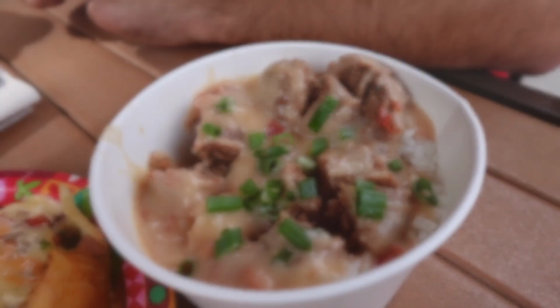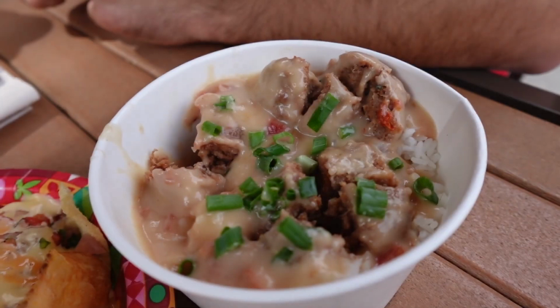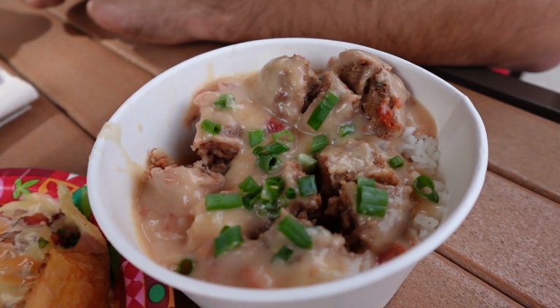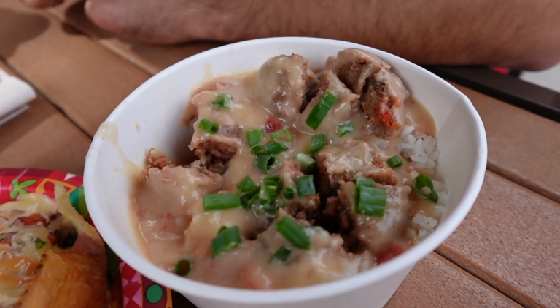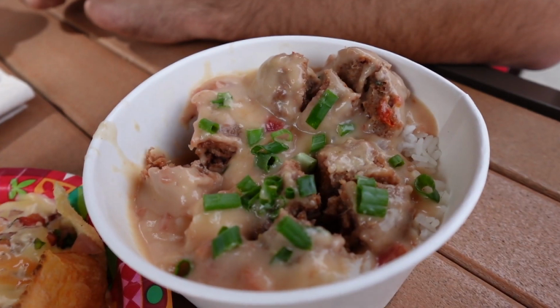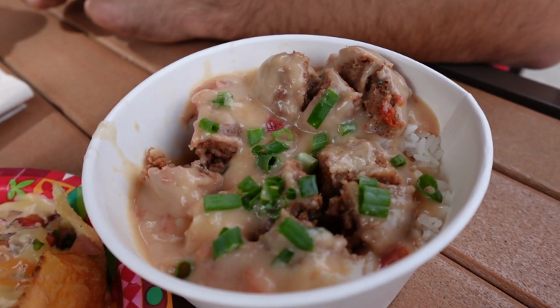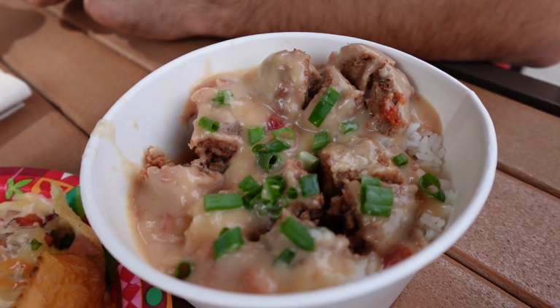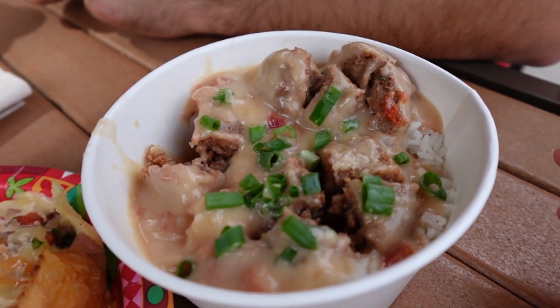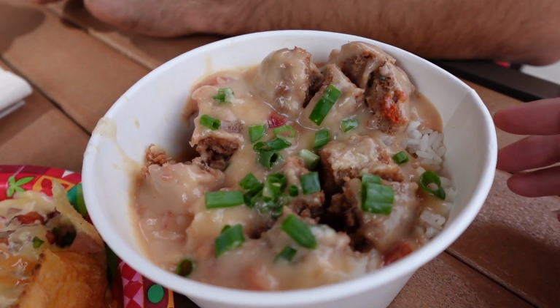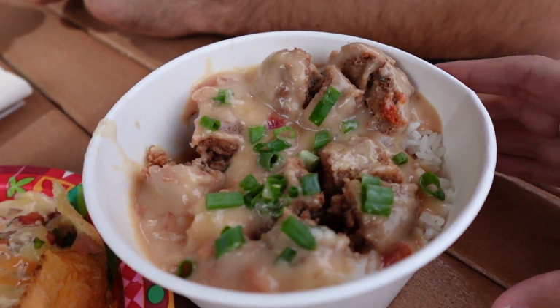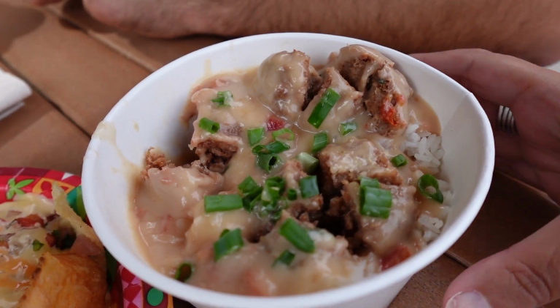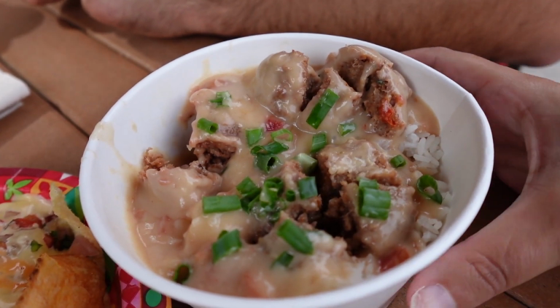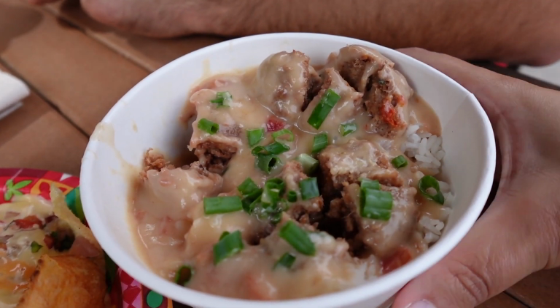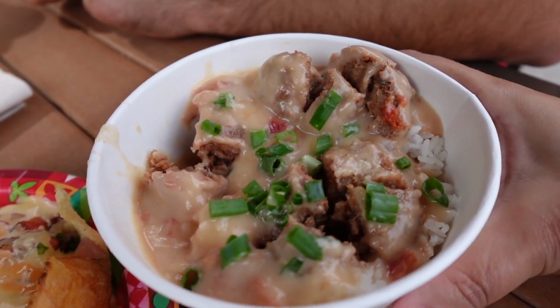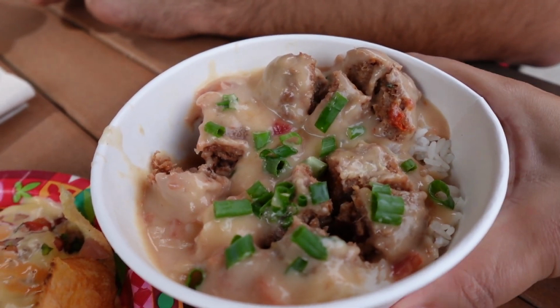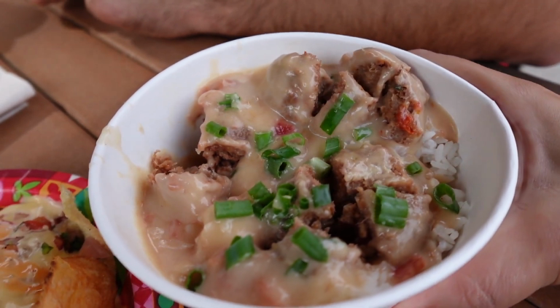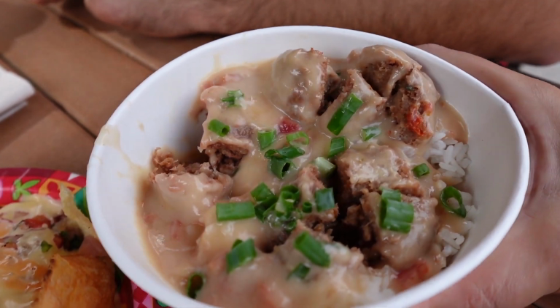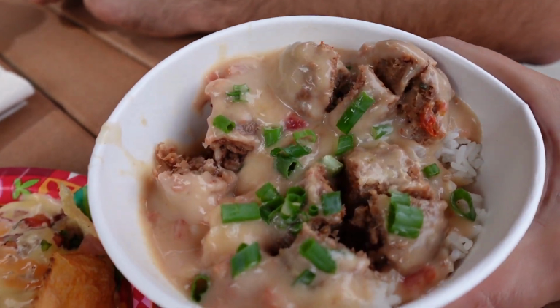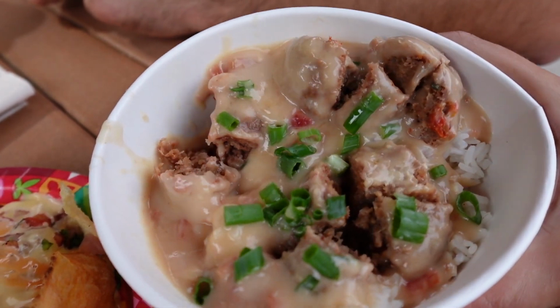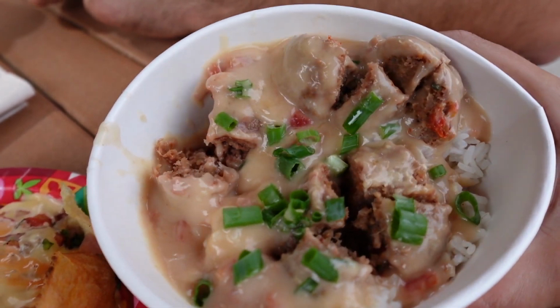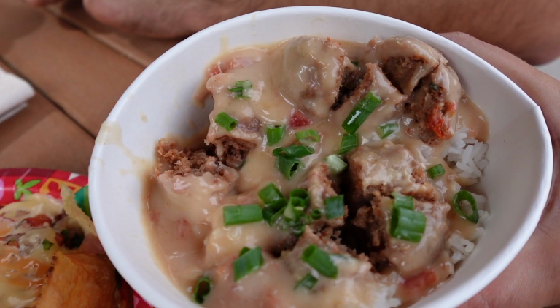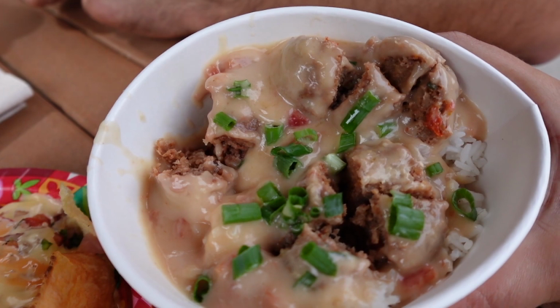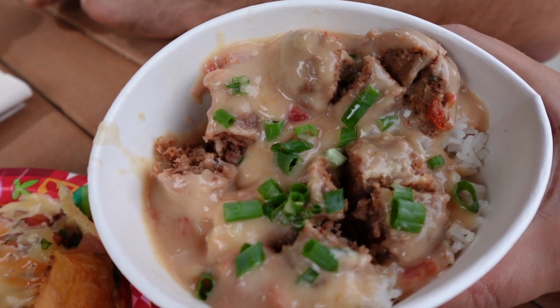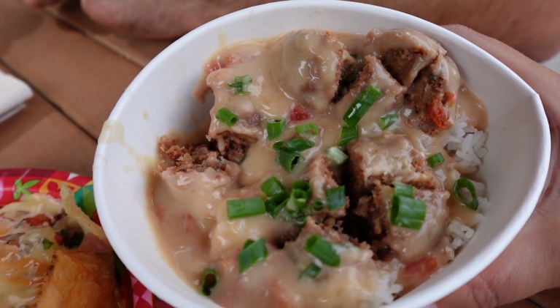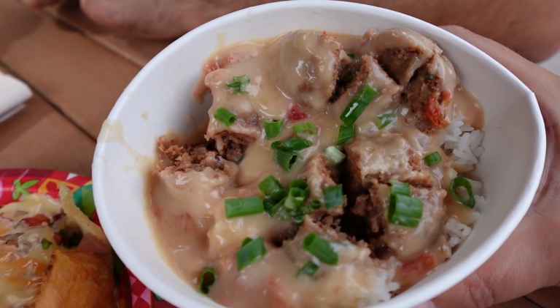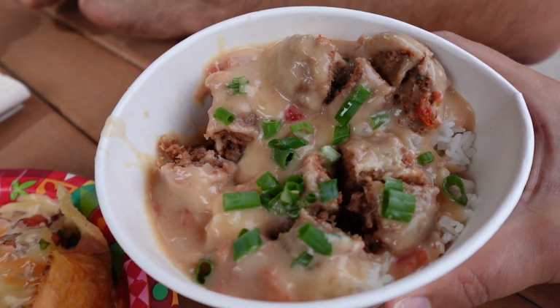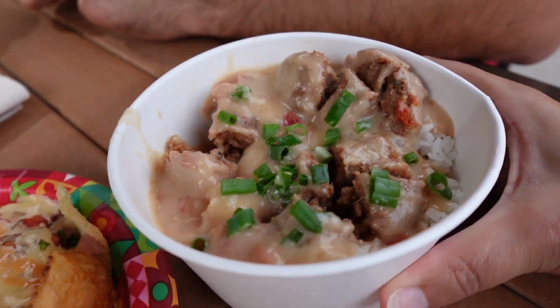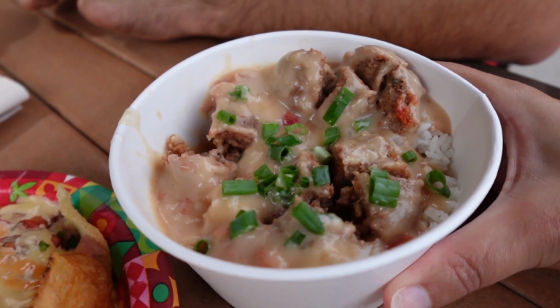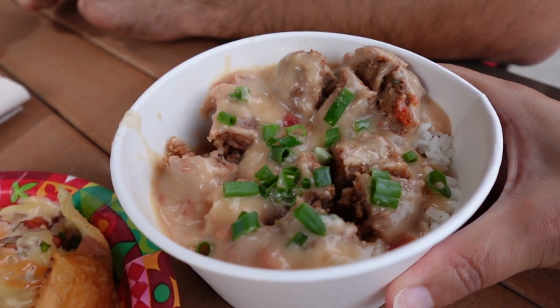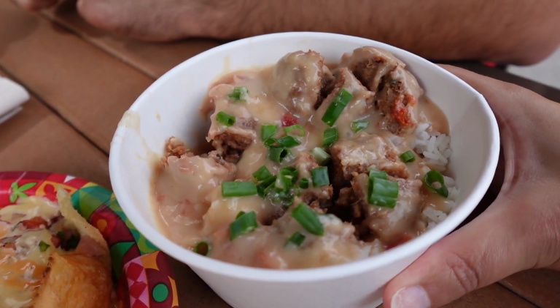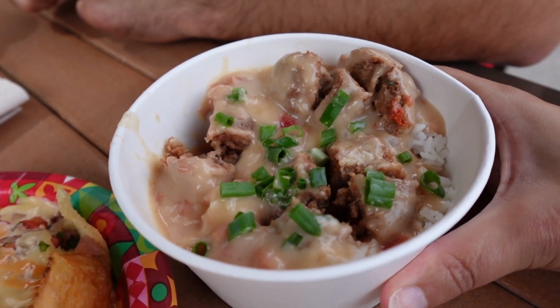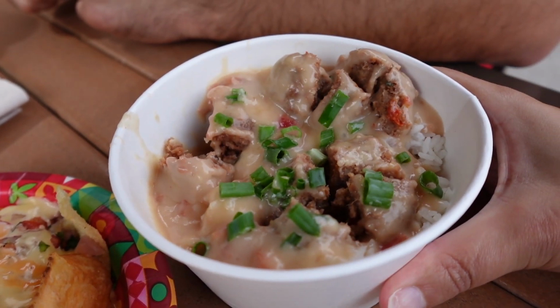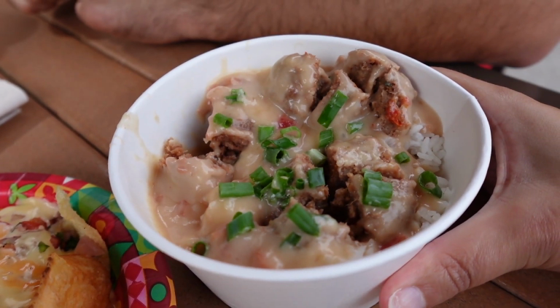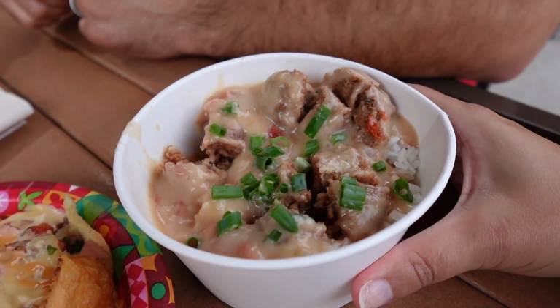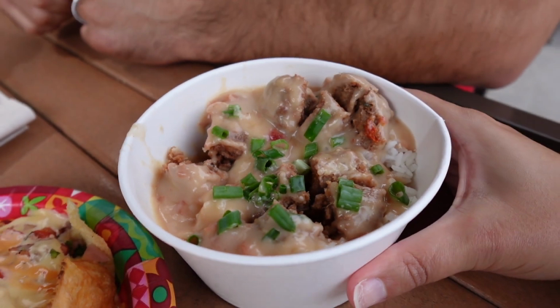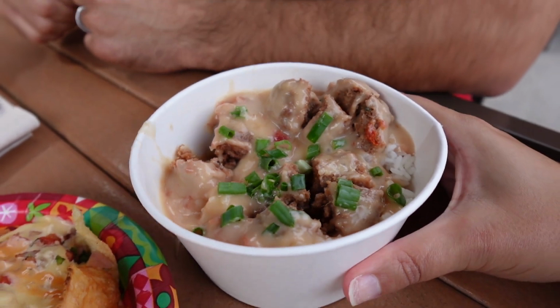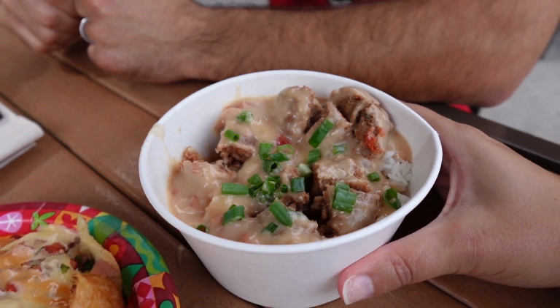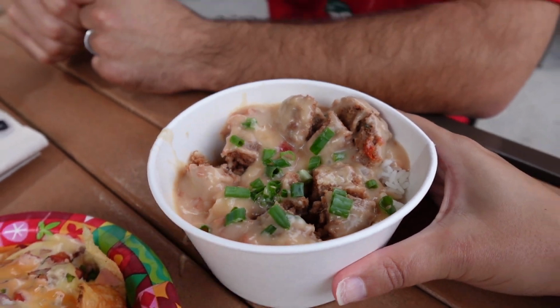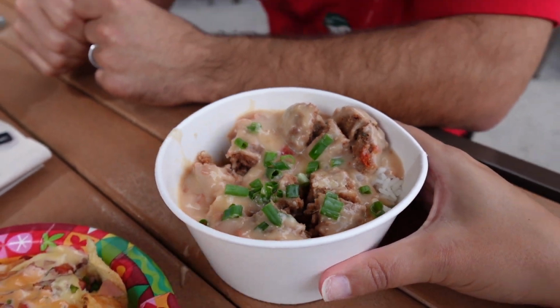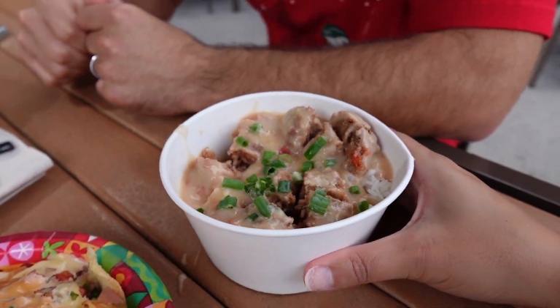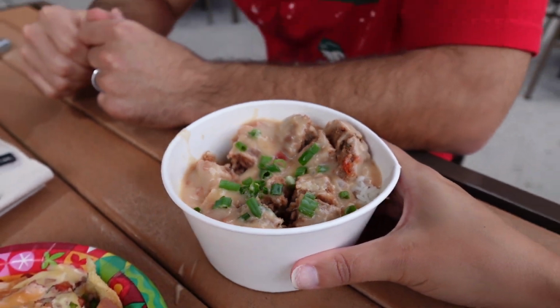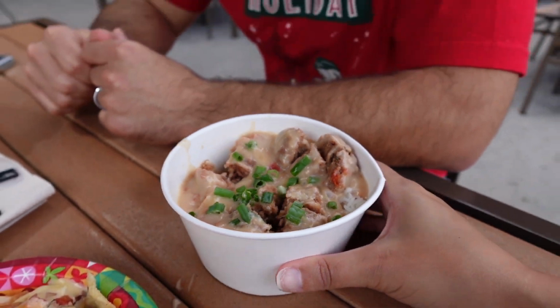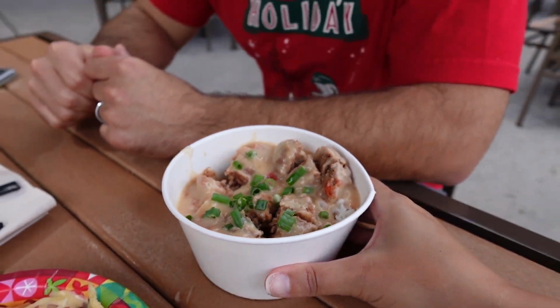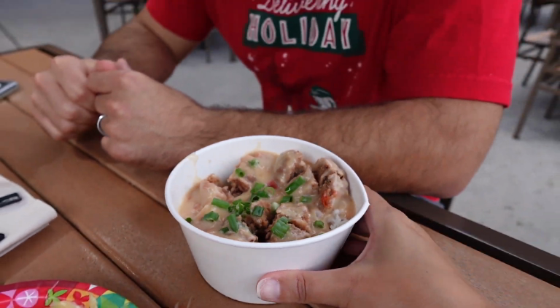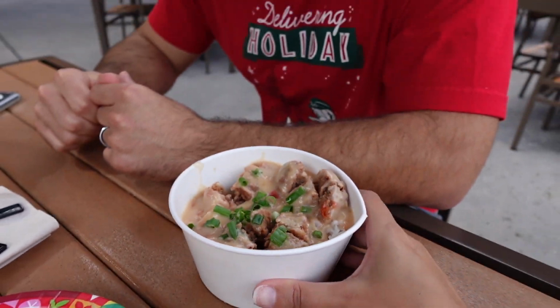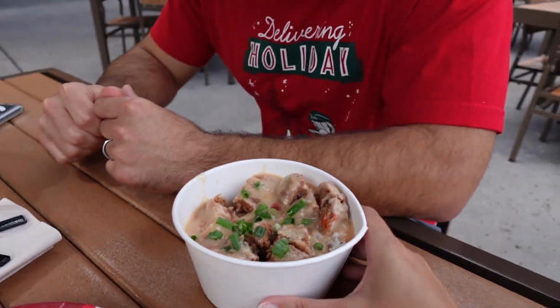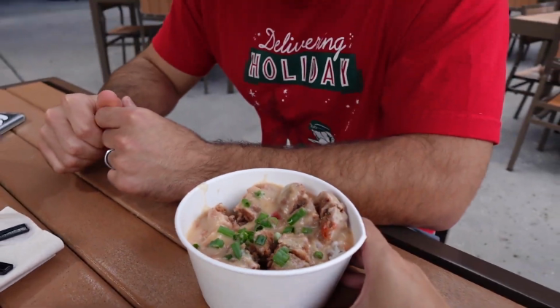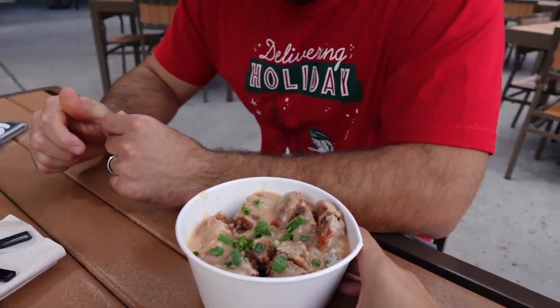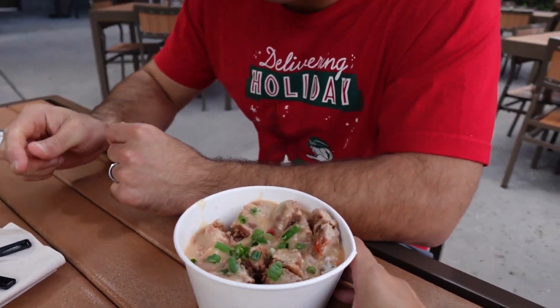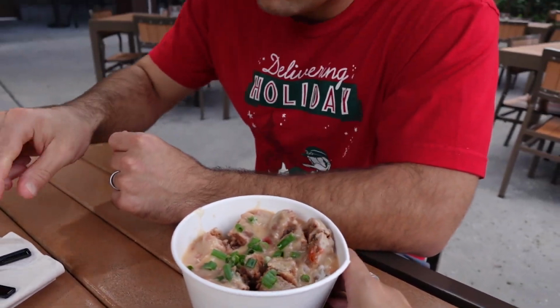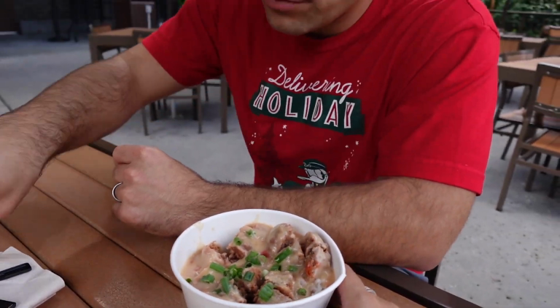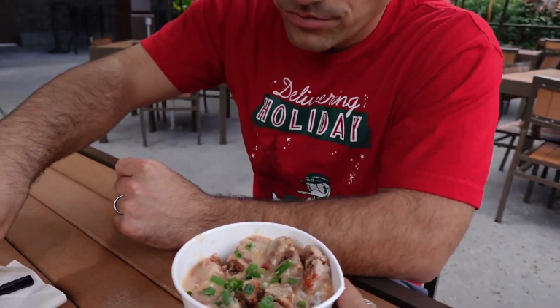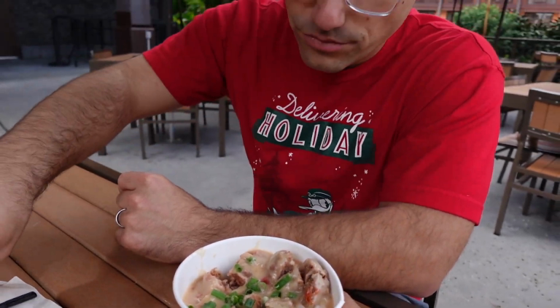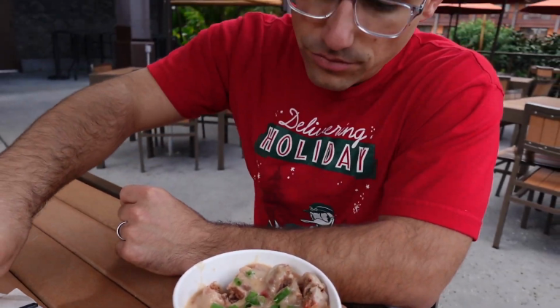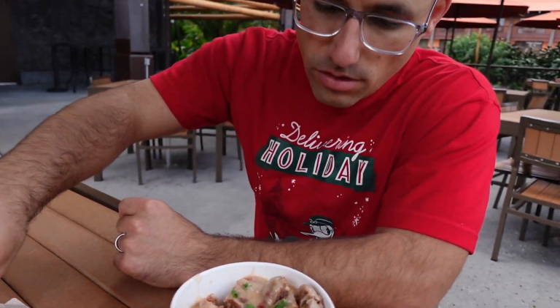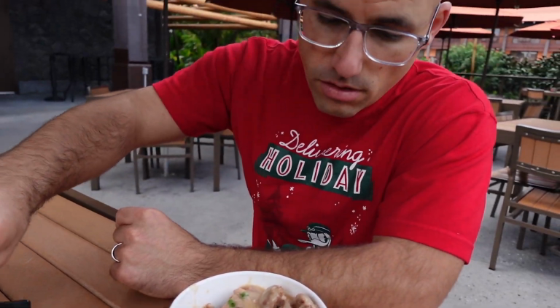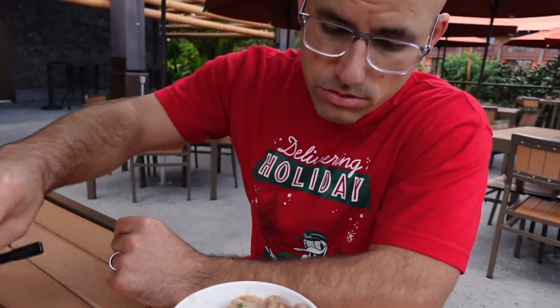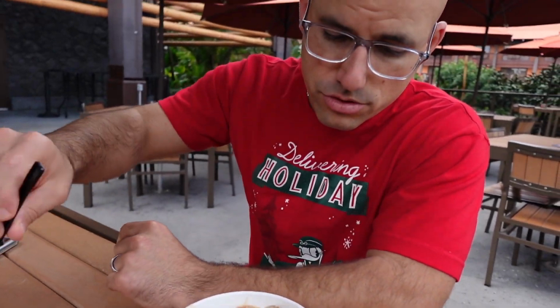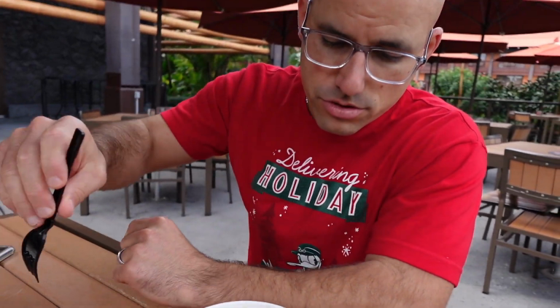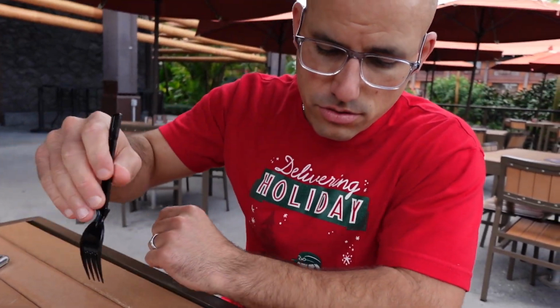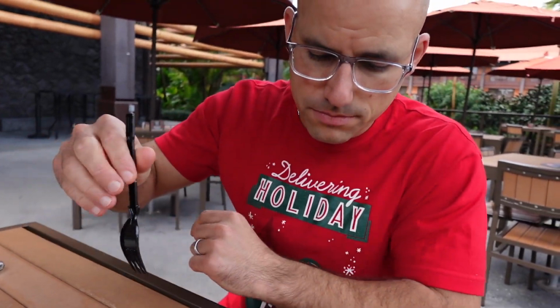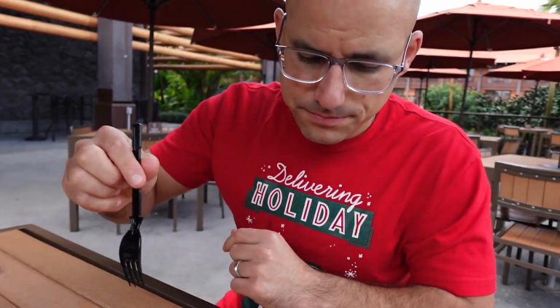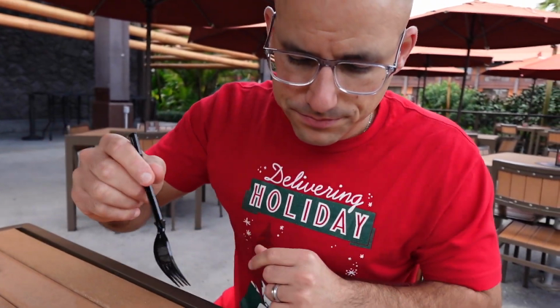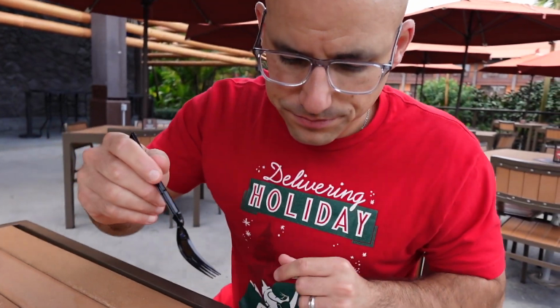So we've gone ahead and cut up the meatballs. They're huge. Taking the first bite?